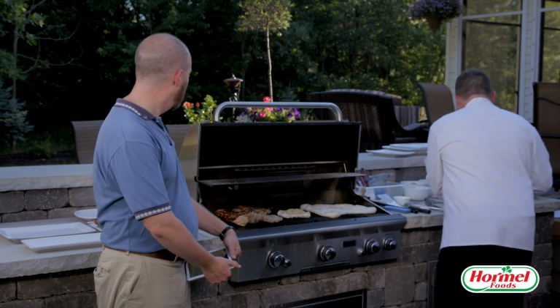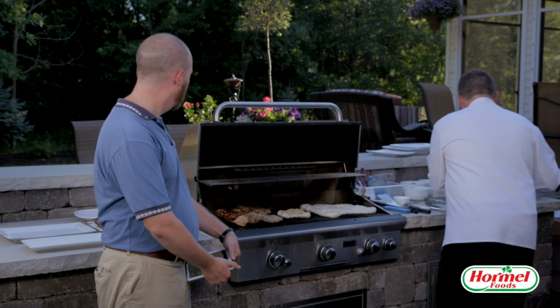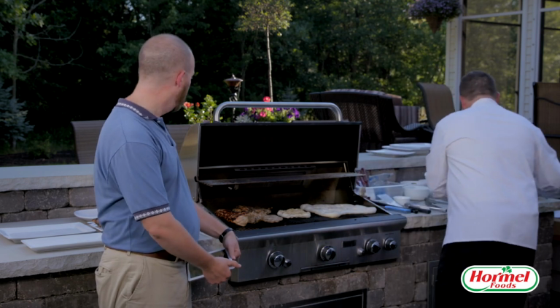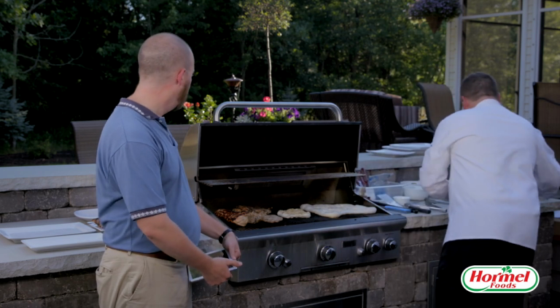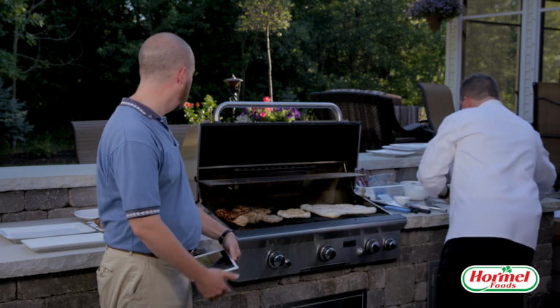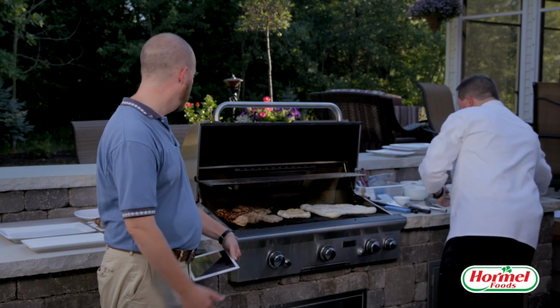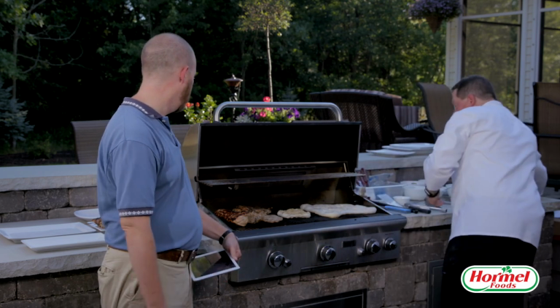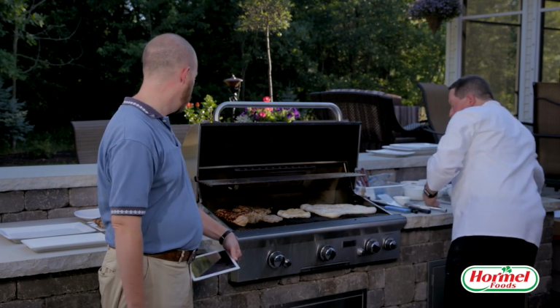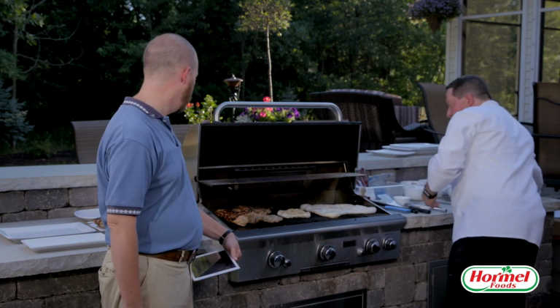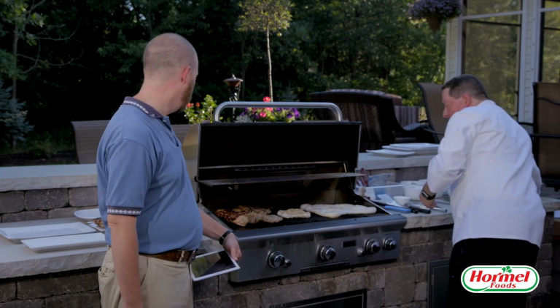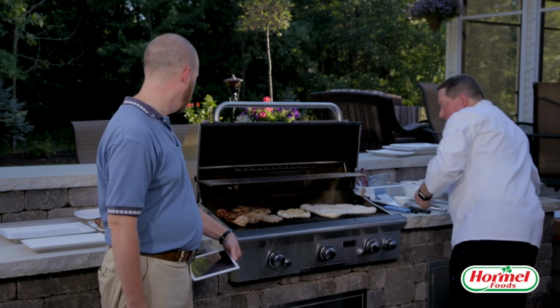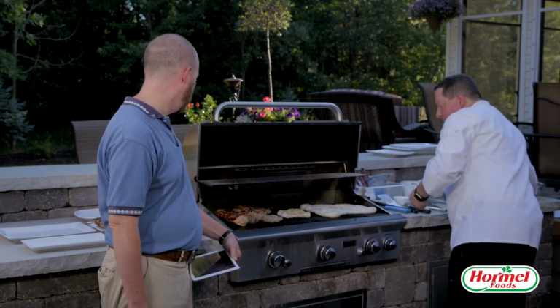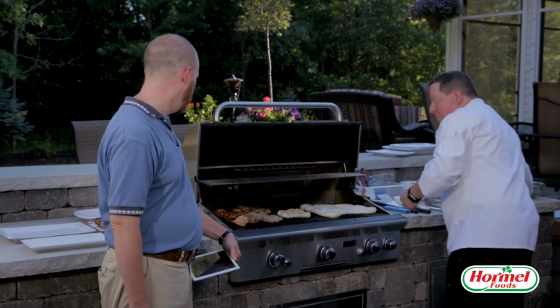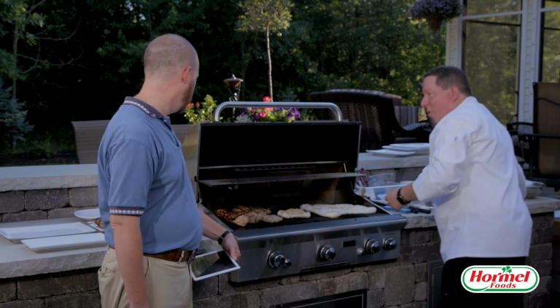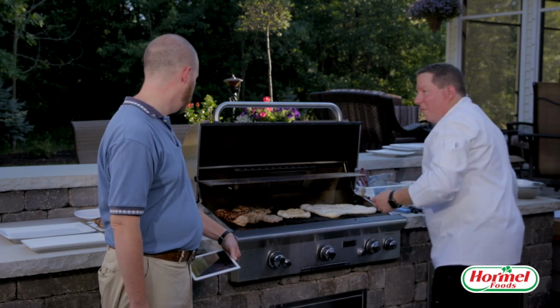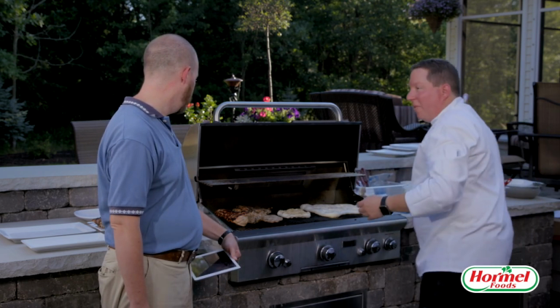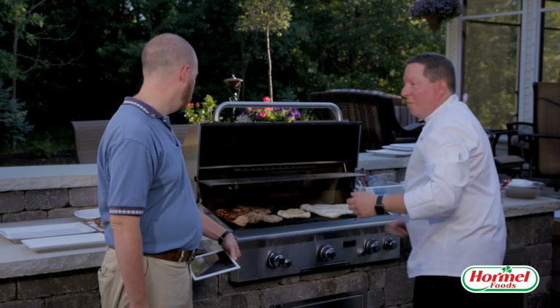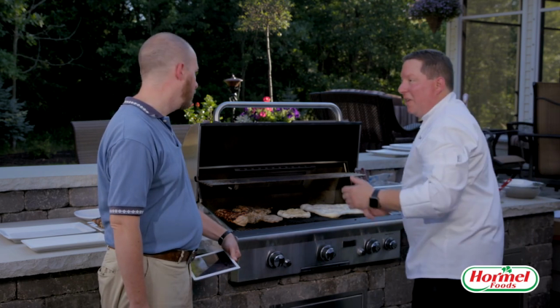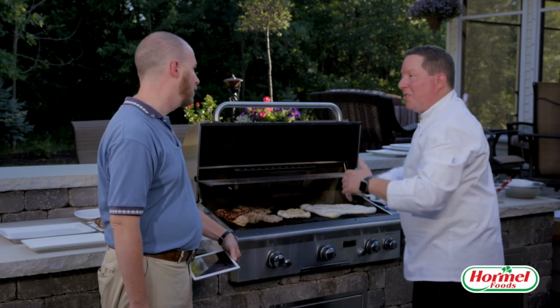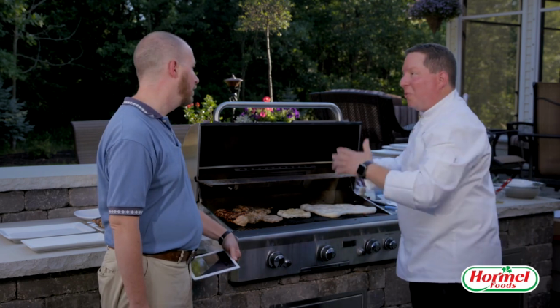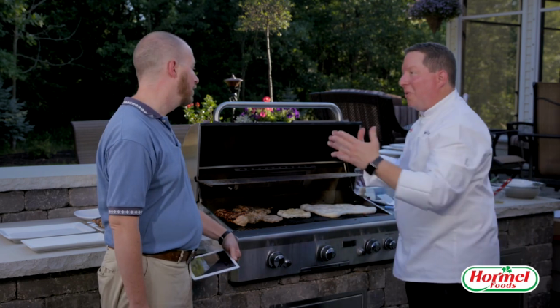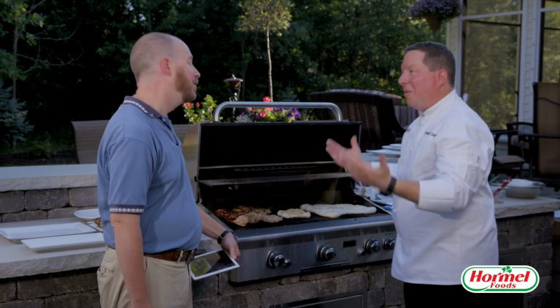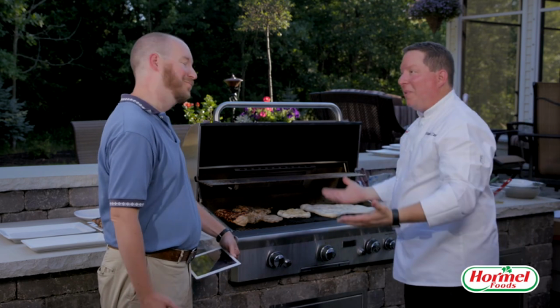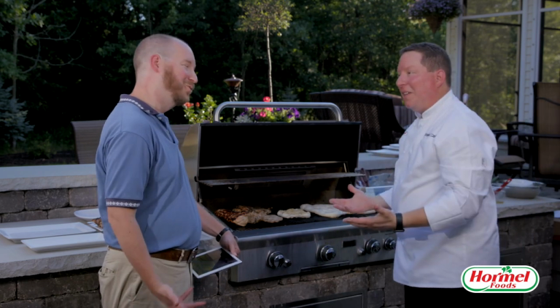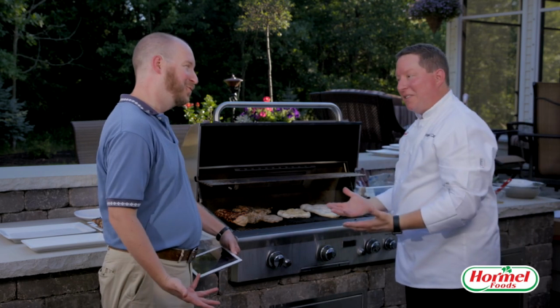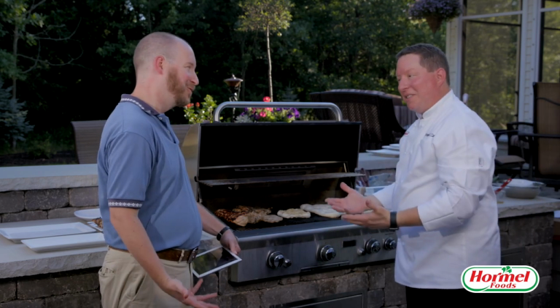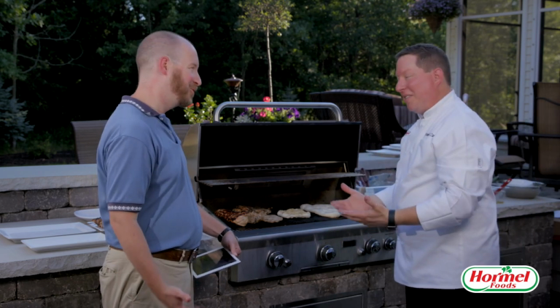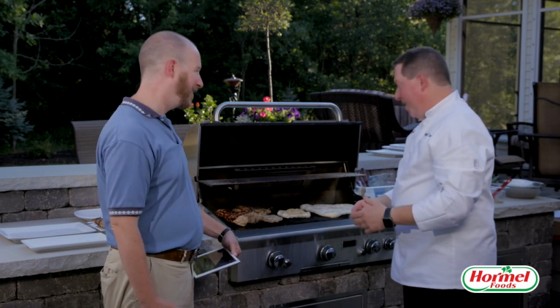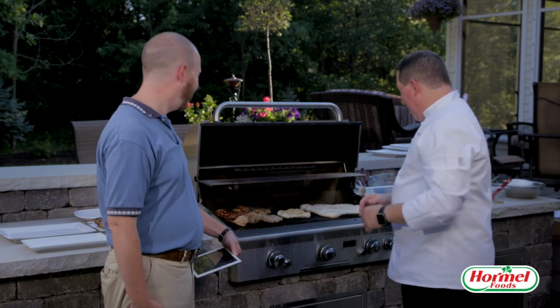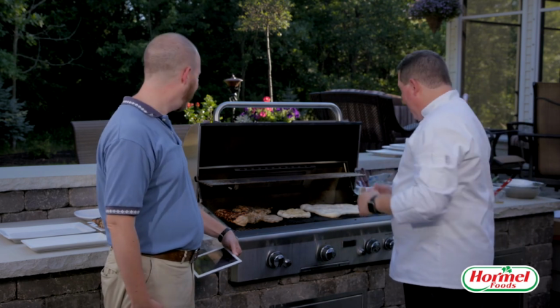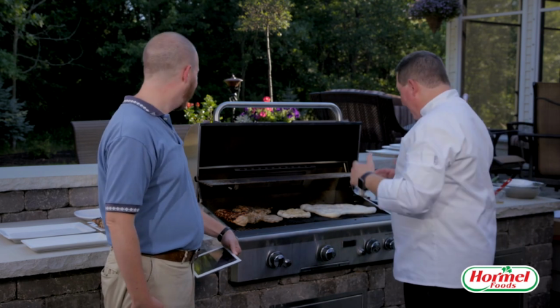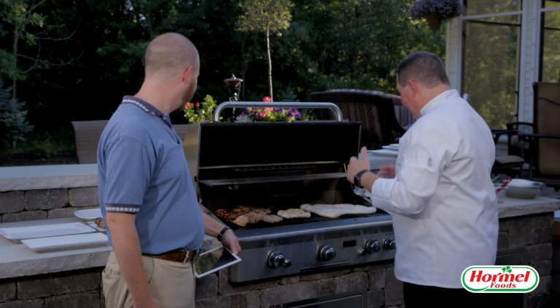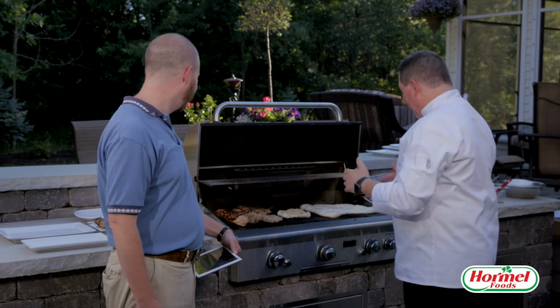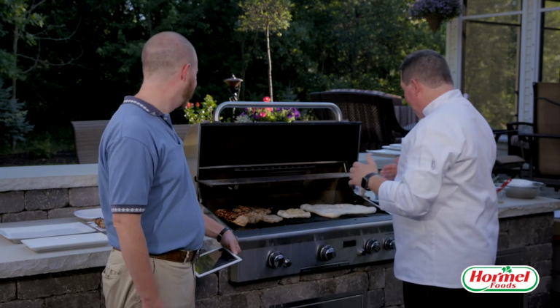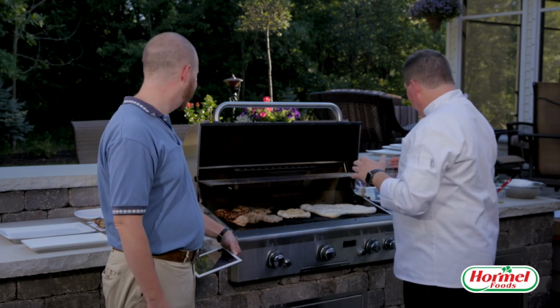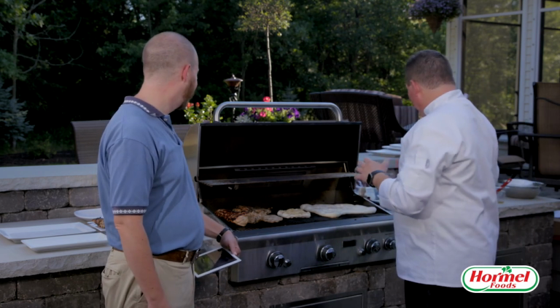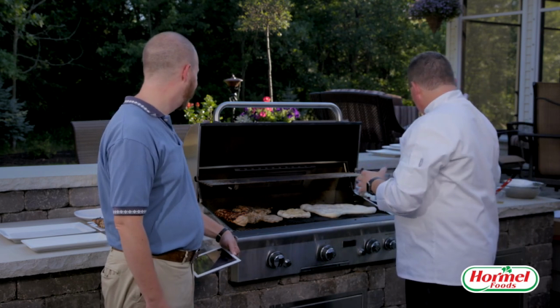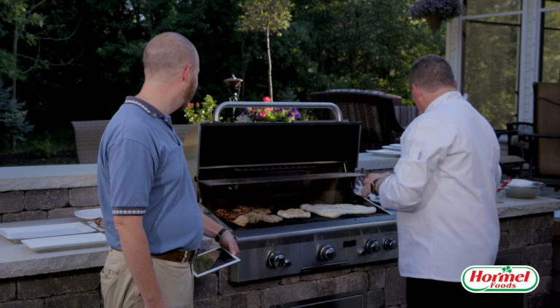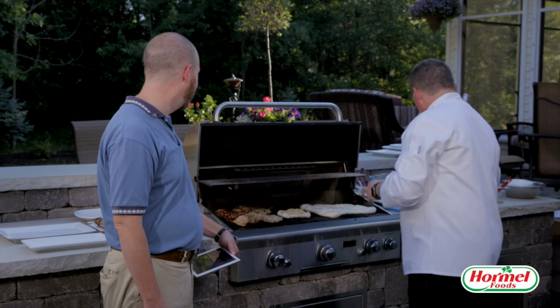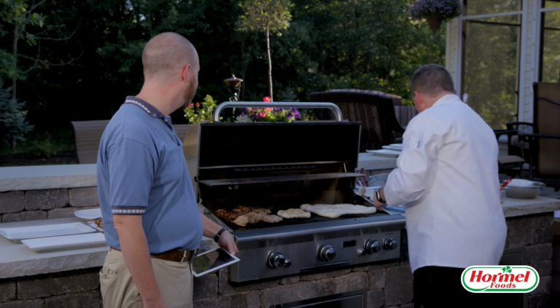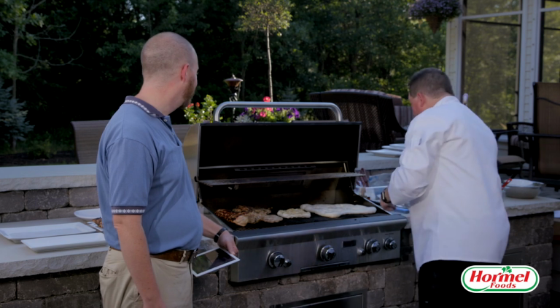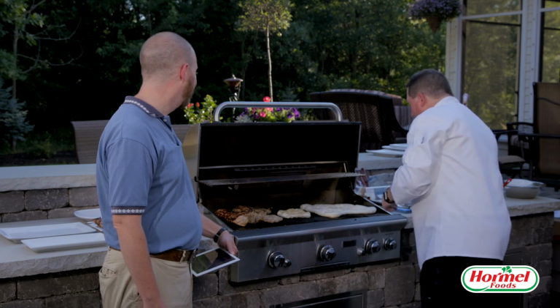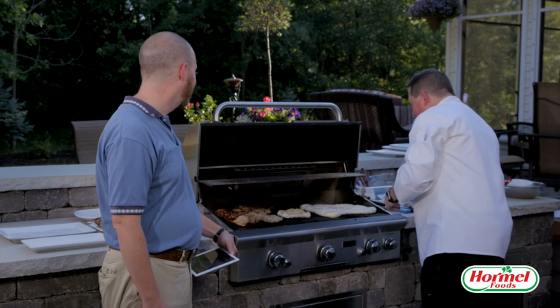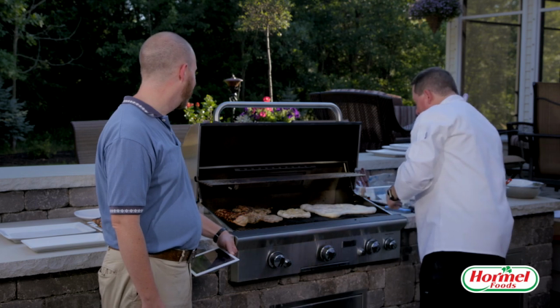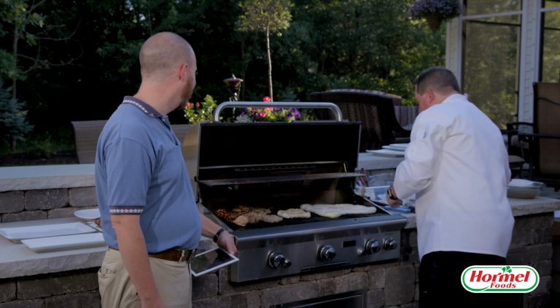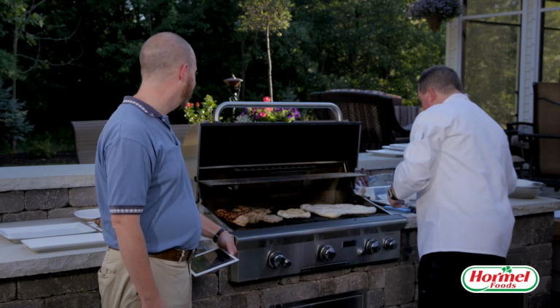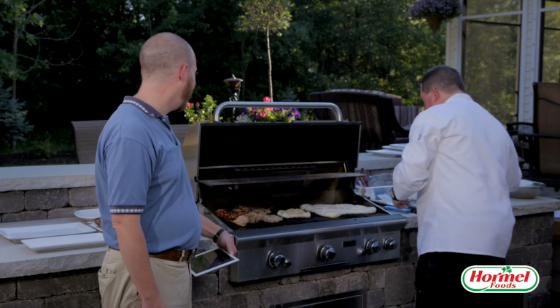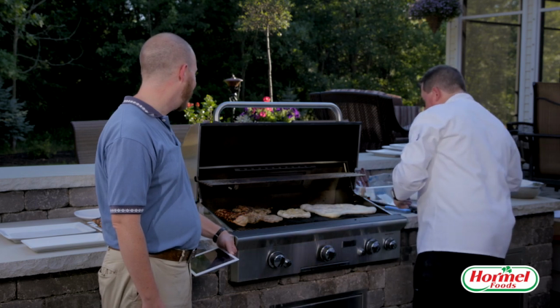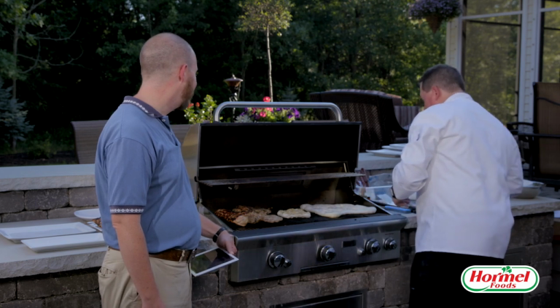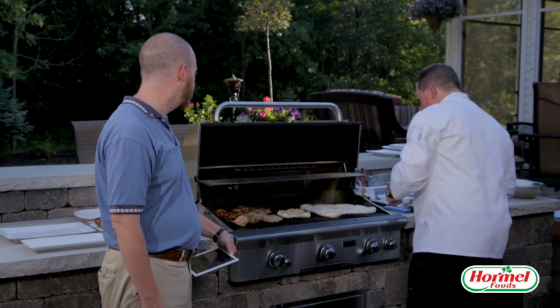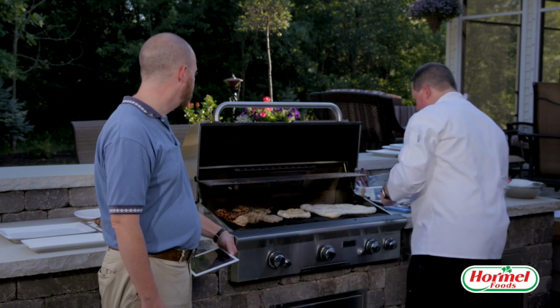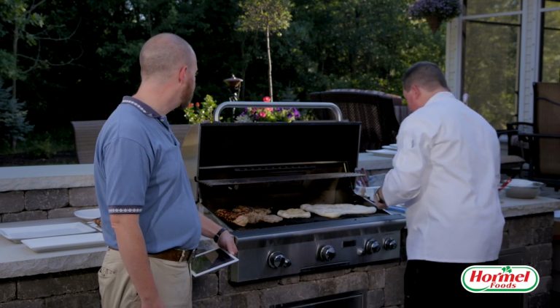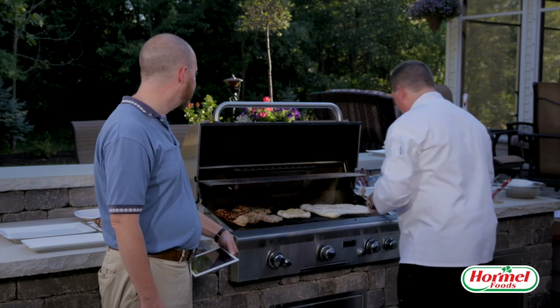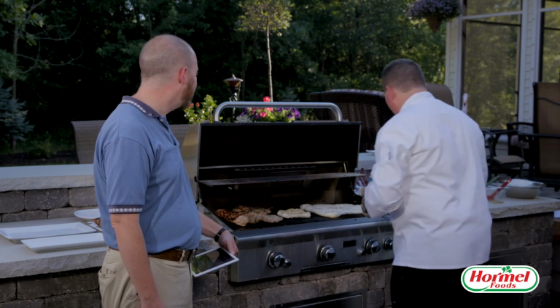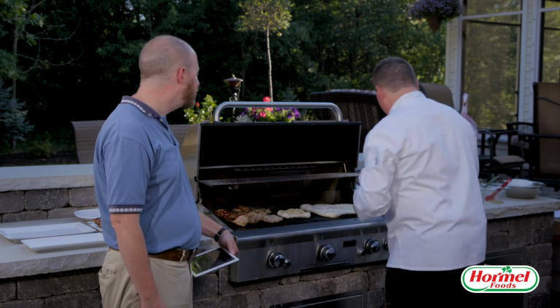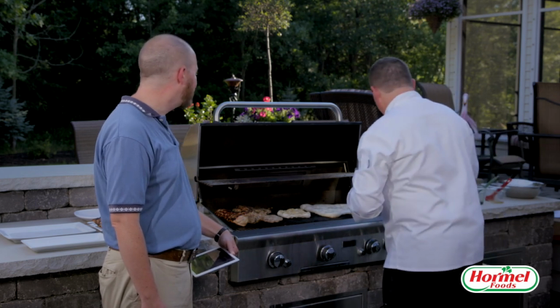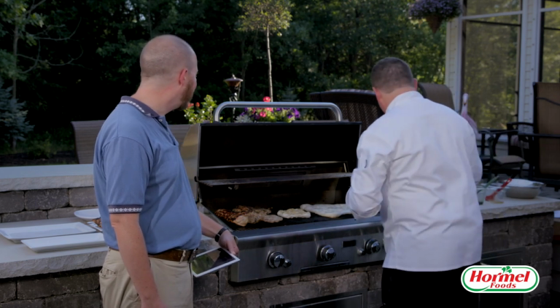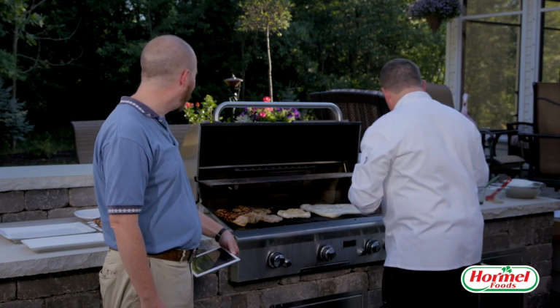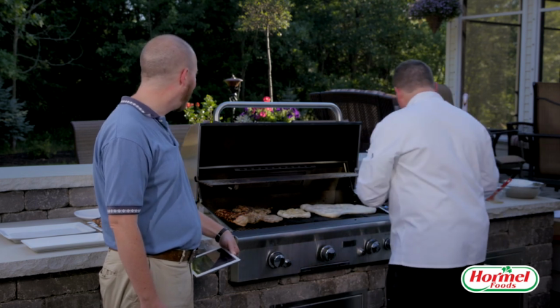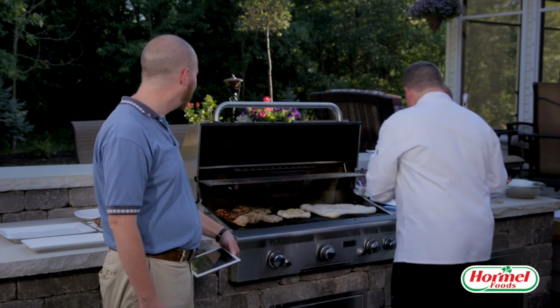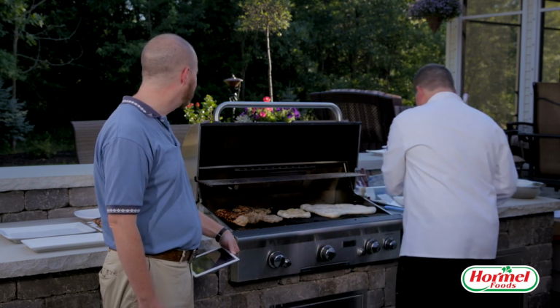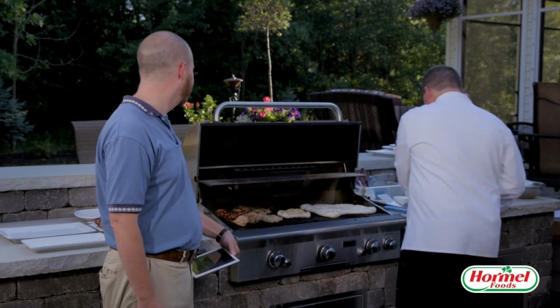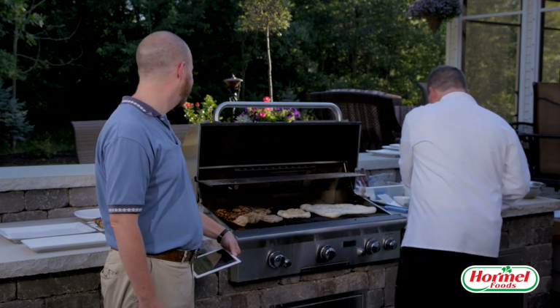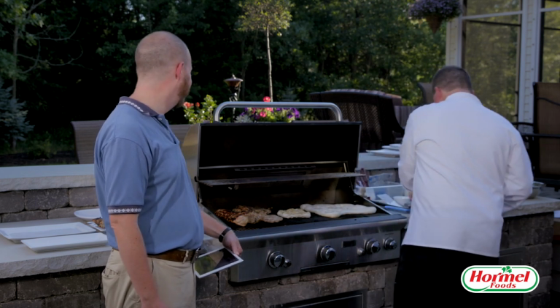These are not going to be perfect pizzeria pizzas — this is backyard grilling, and that's the fun of doing it at home.